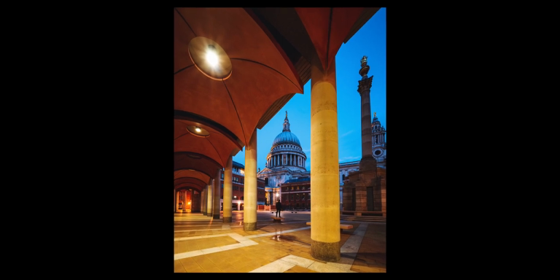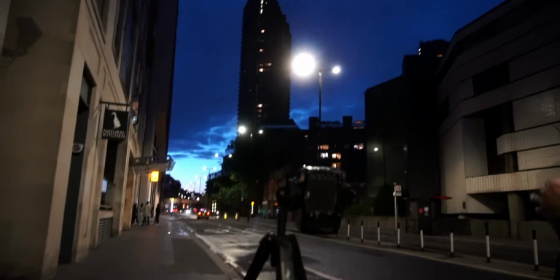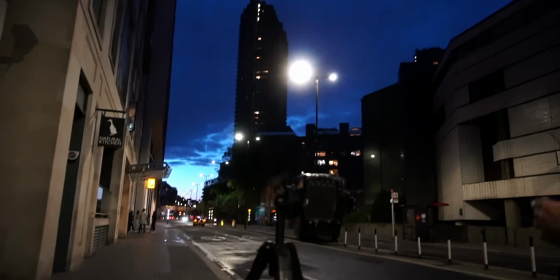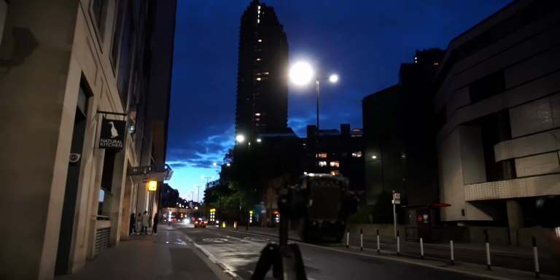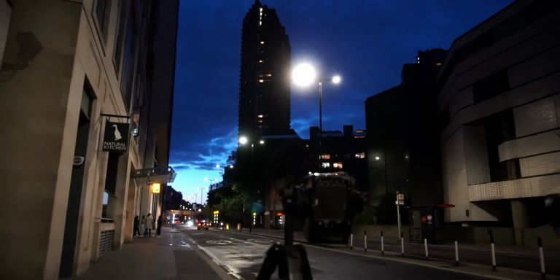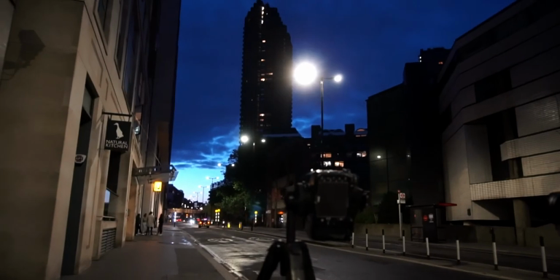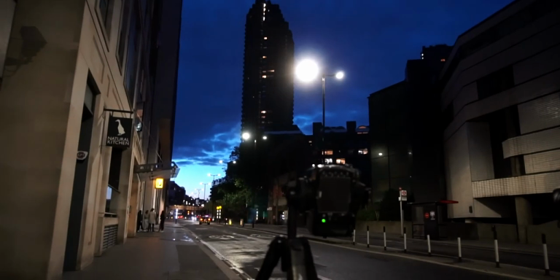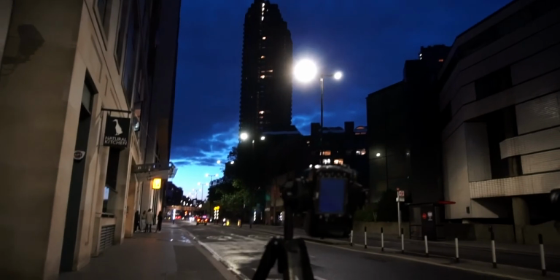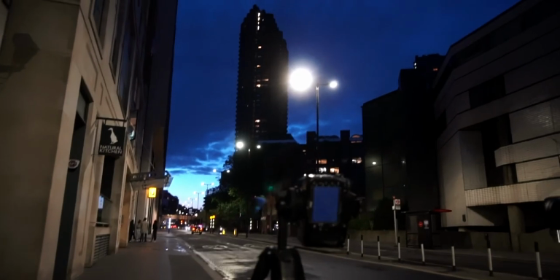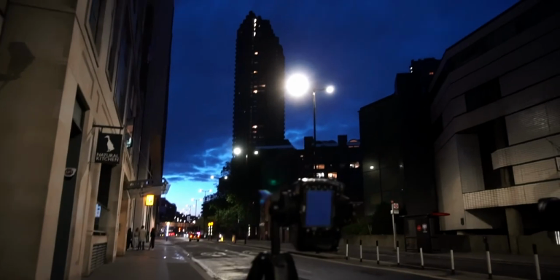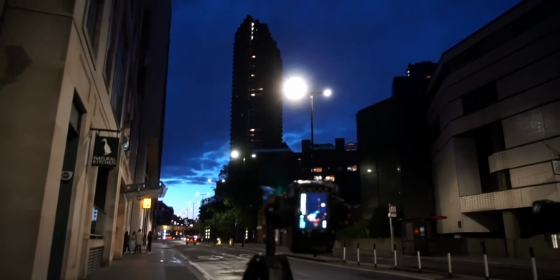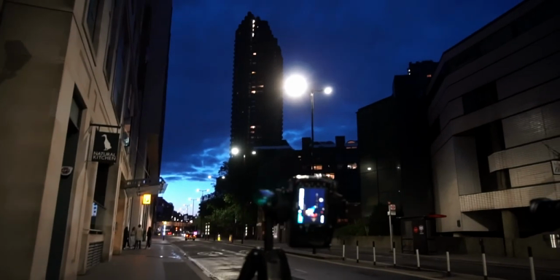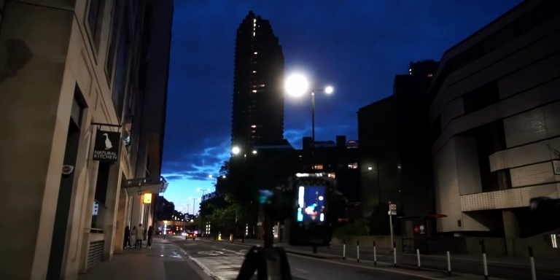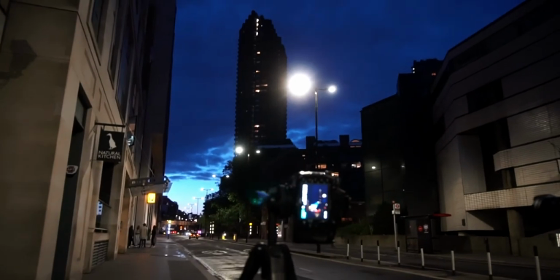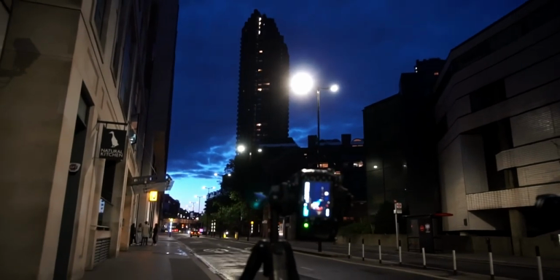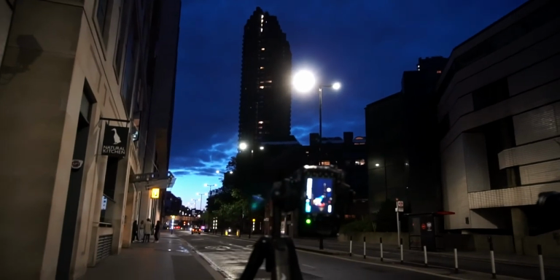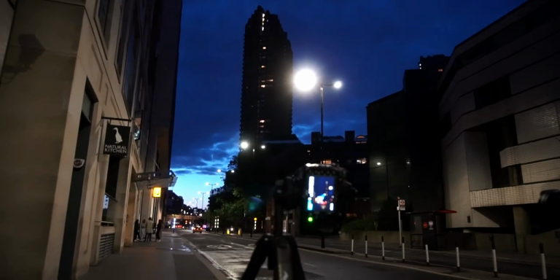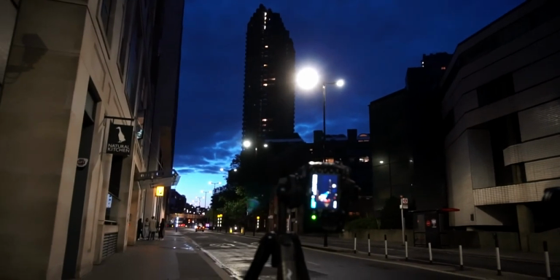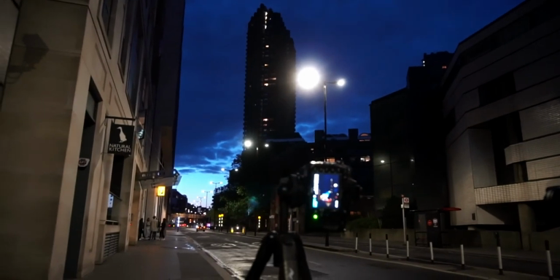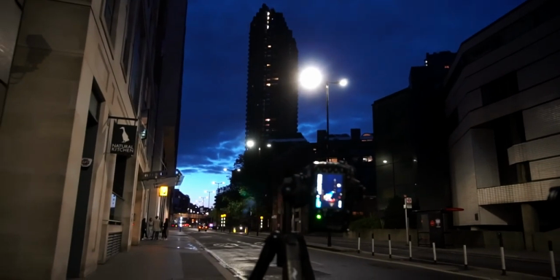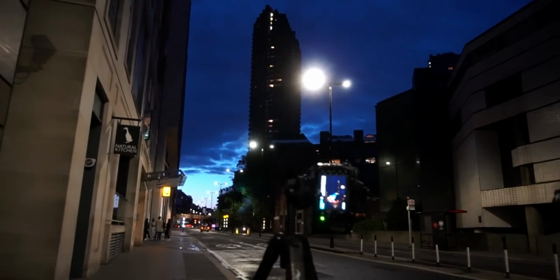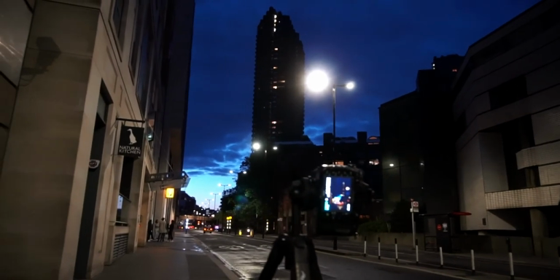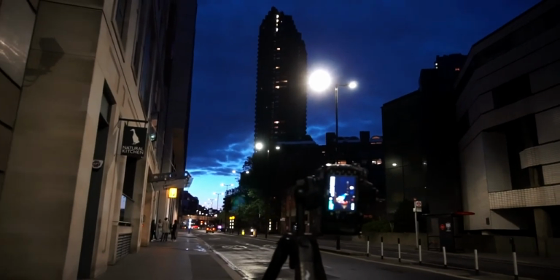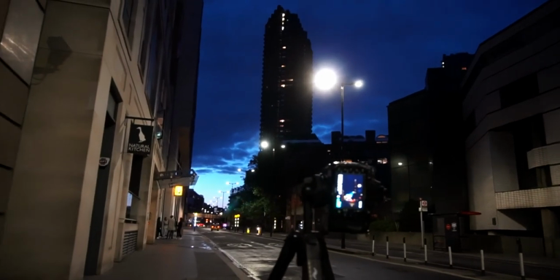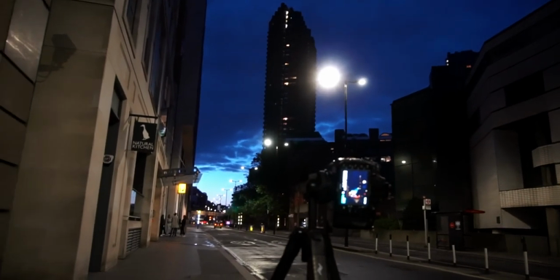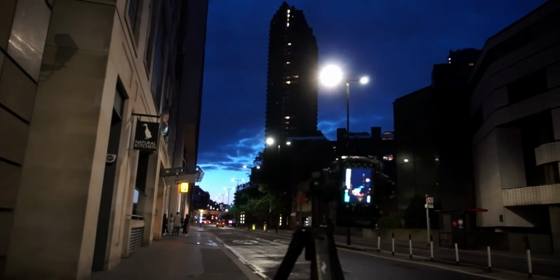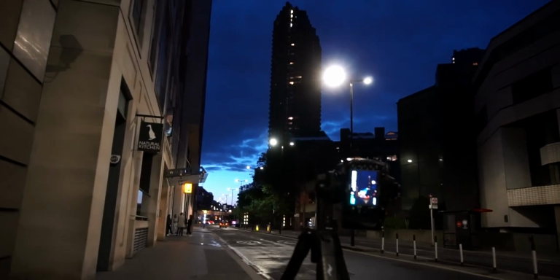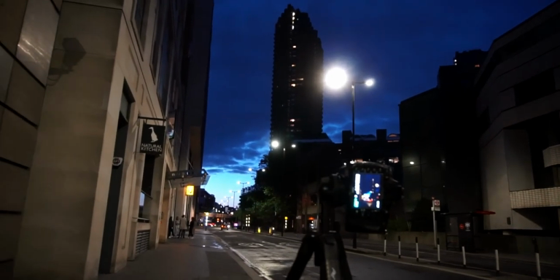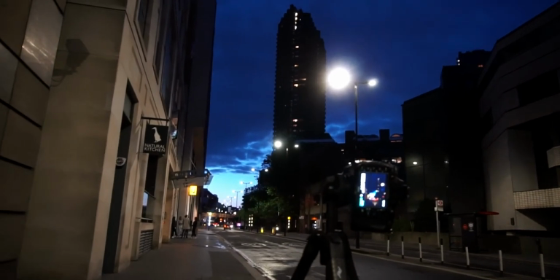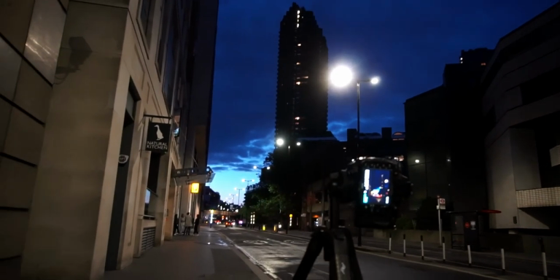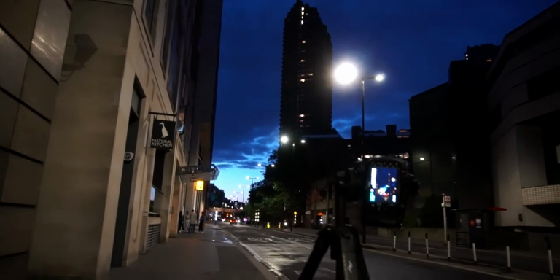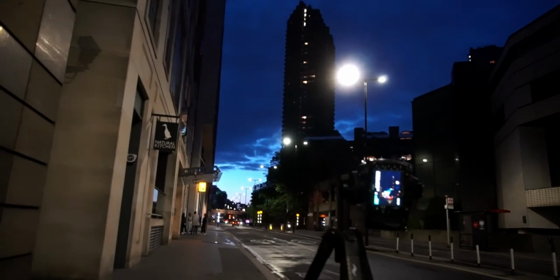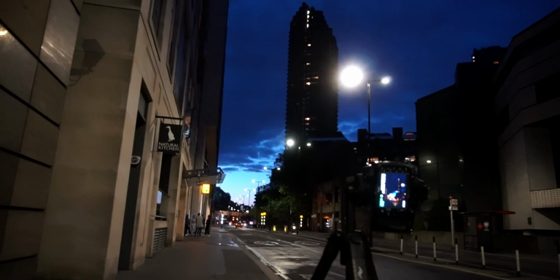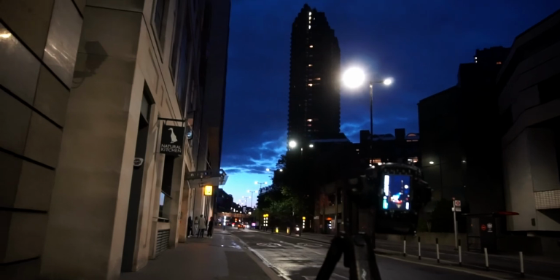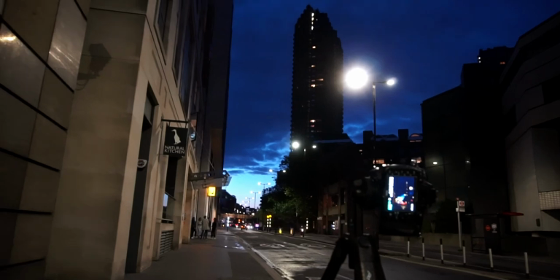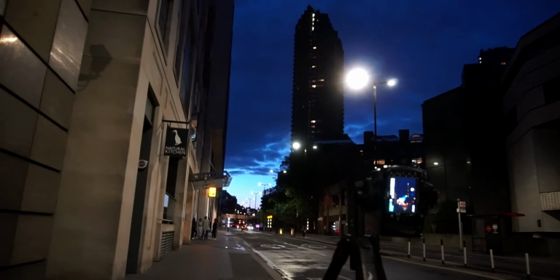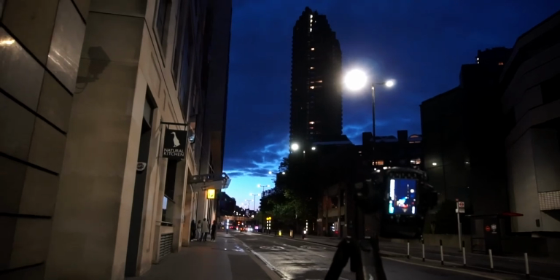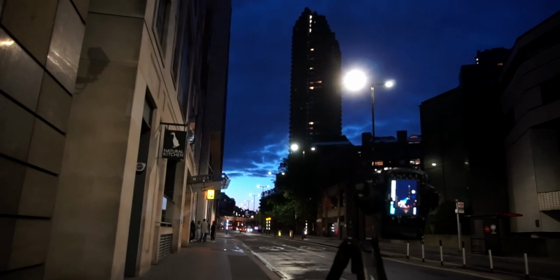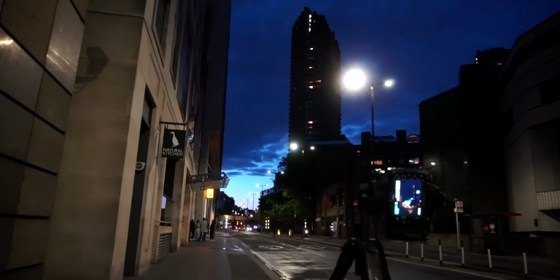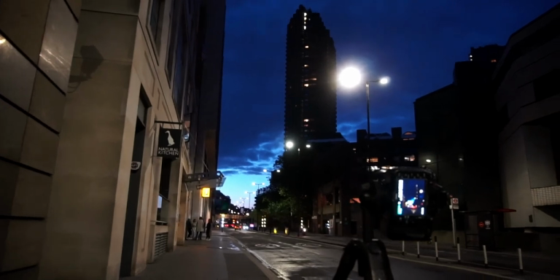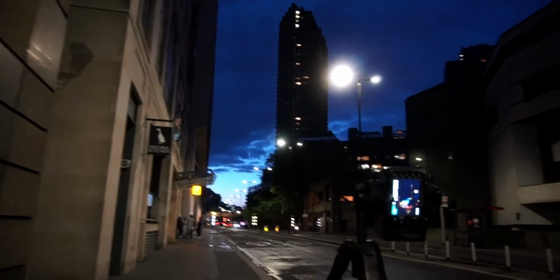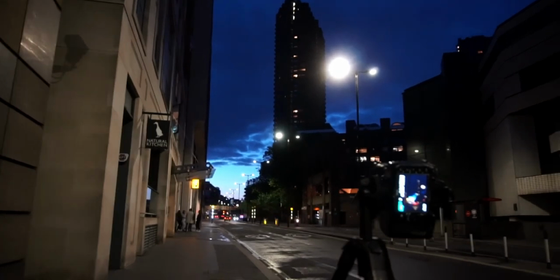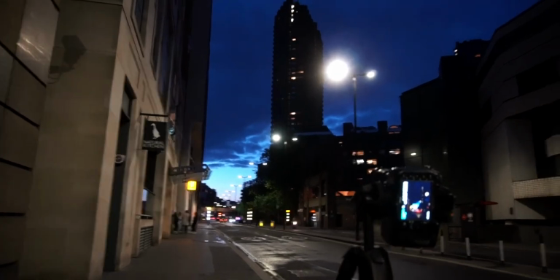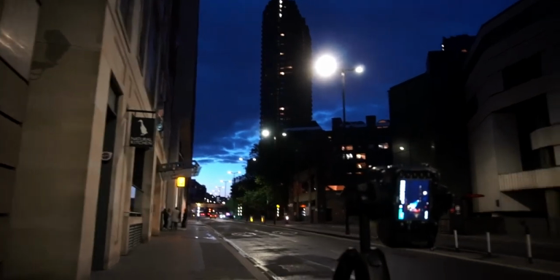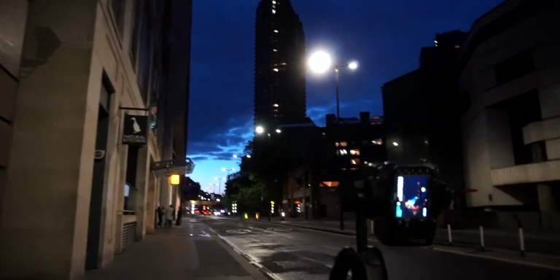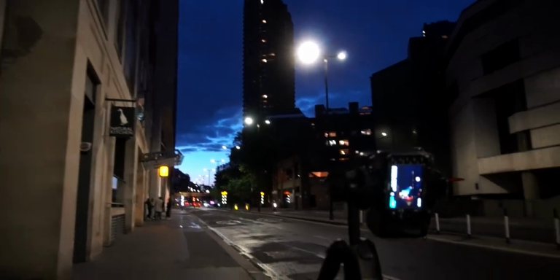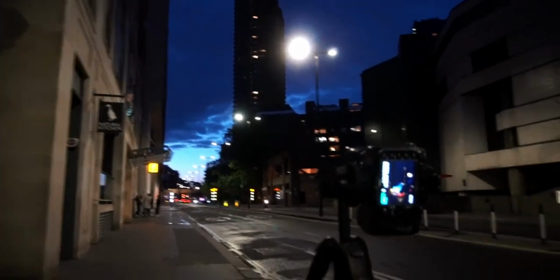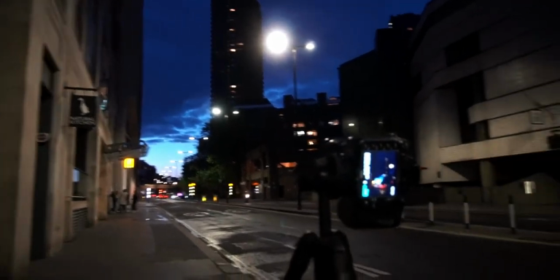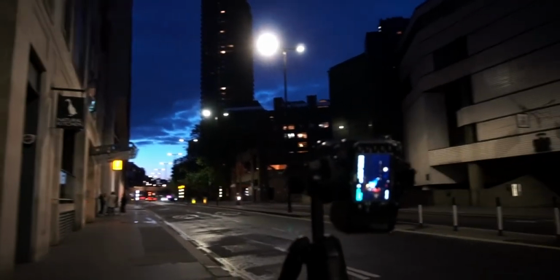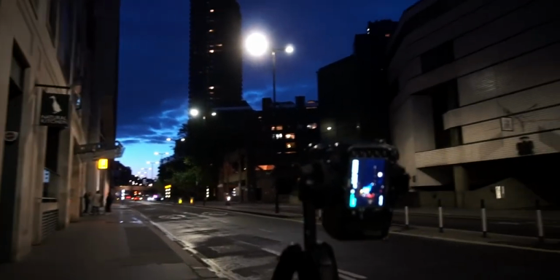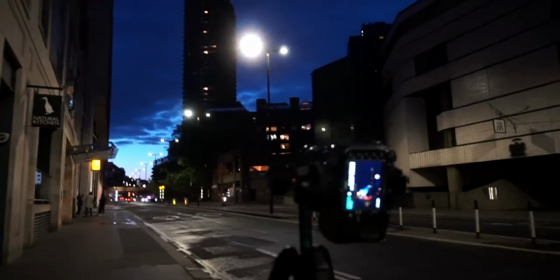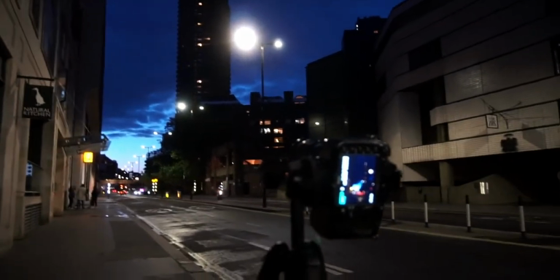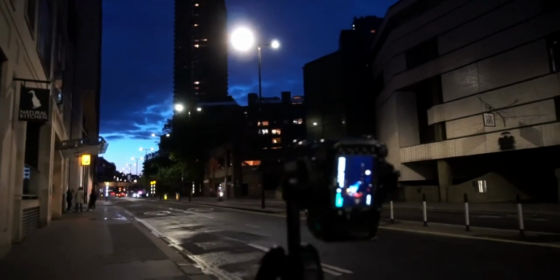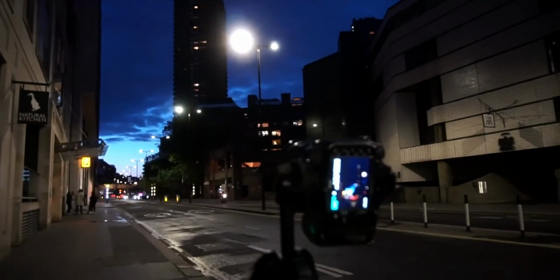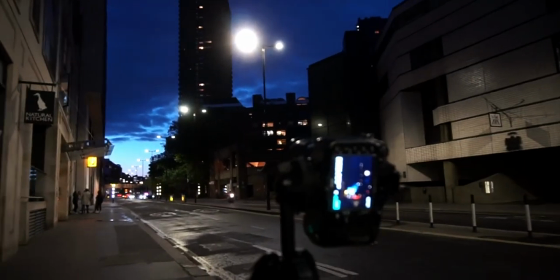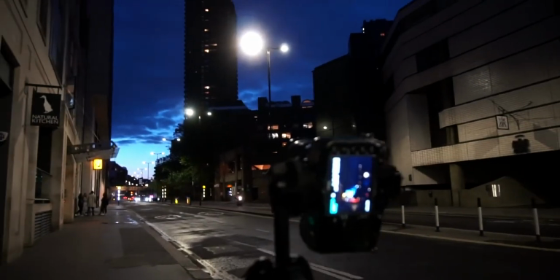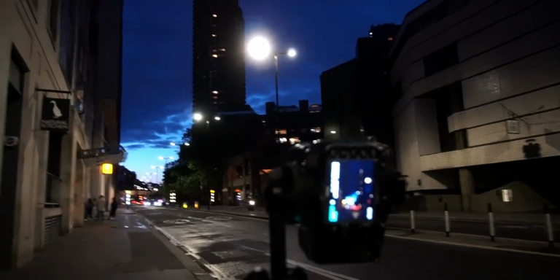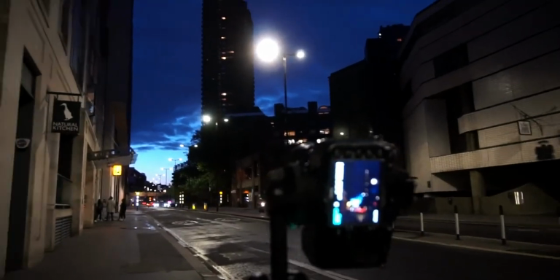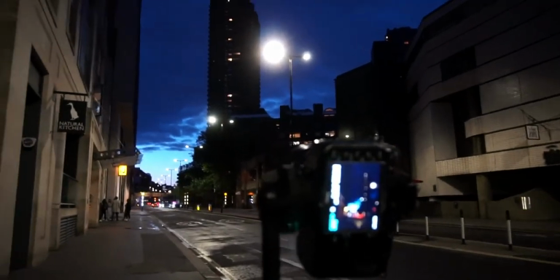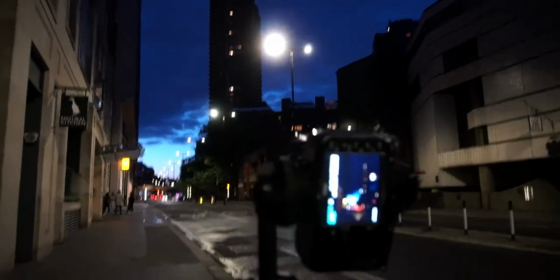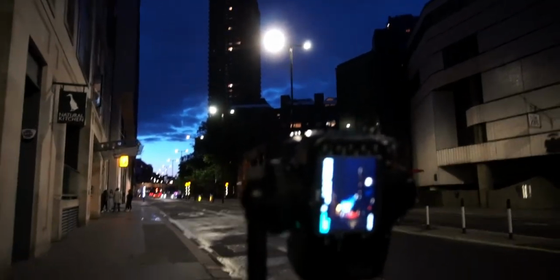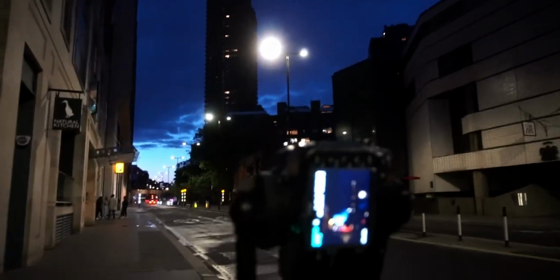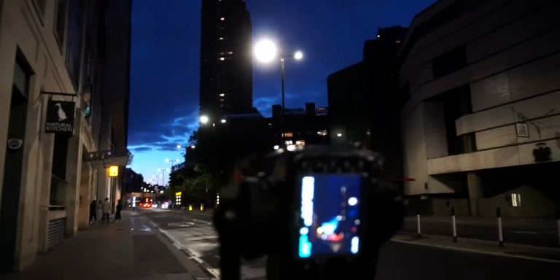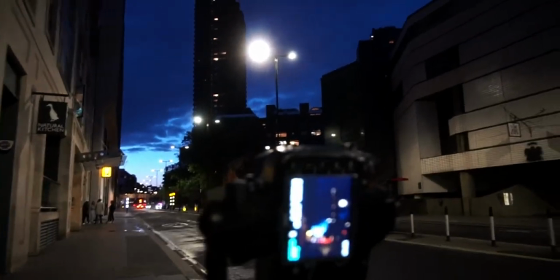We've made it to the Barbican. Taking some light trails here on the road with one of the towers.